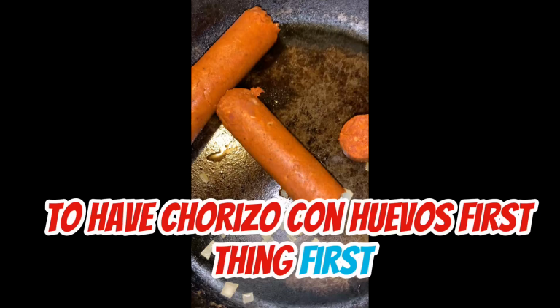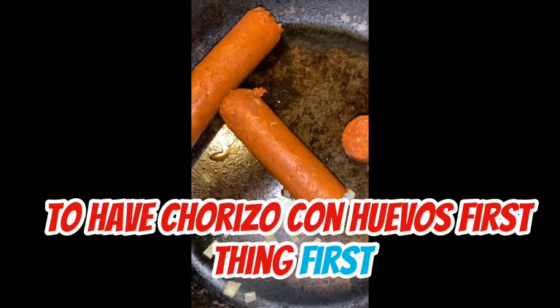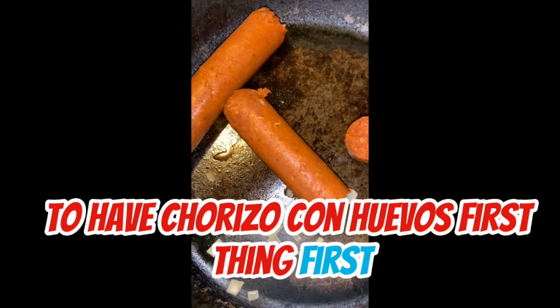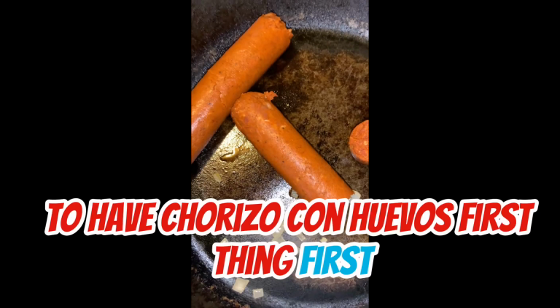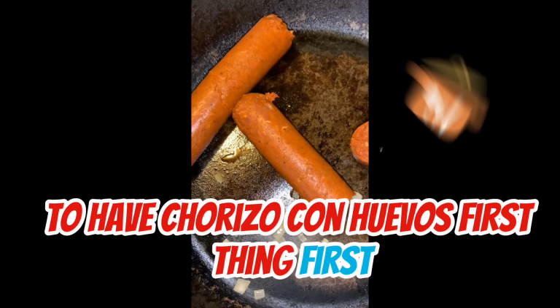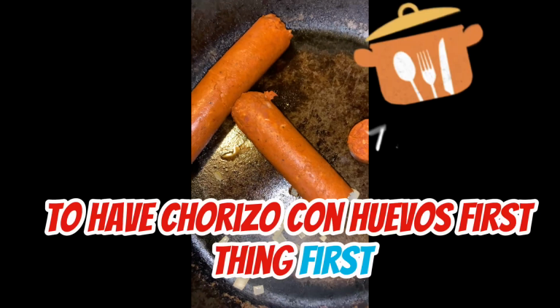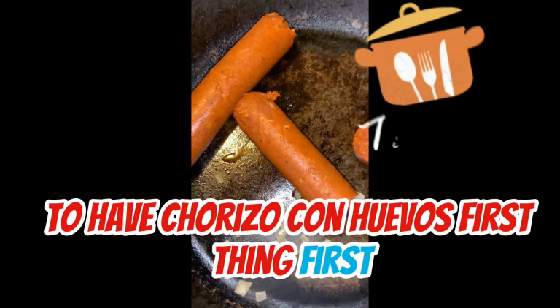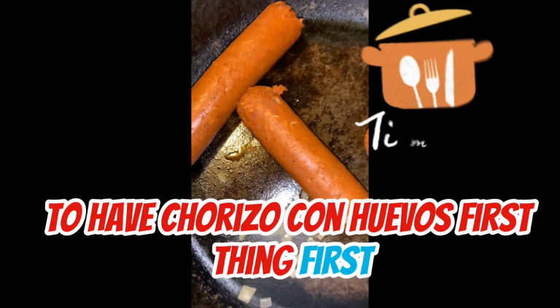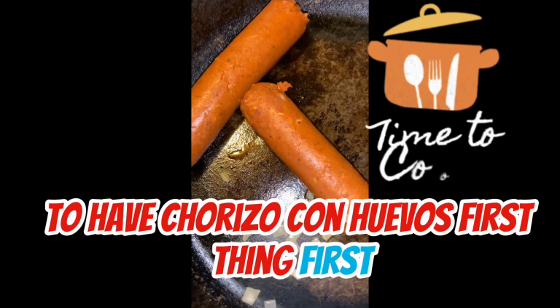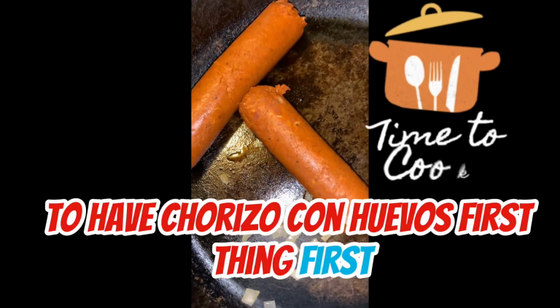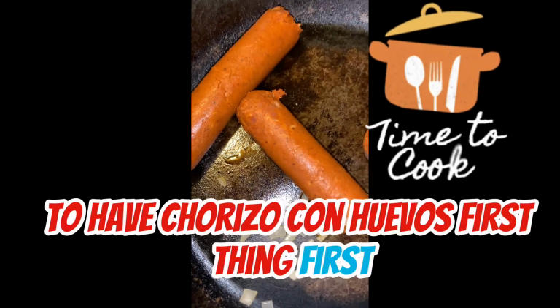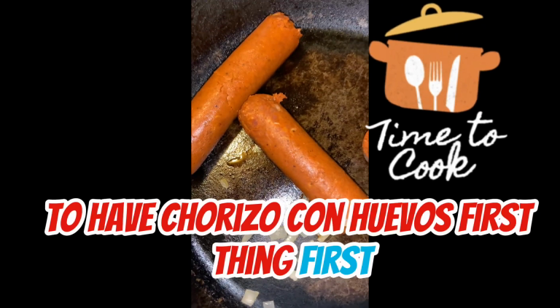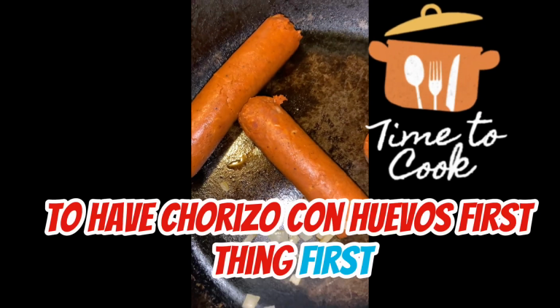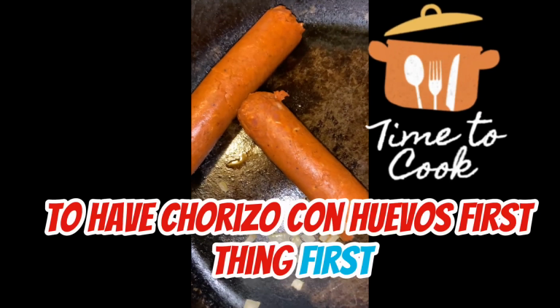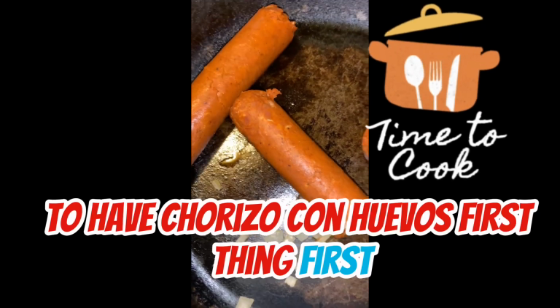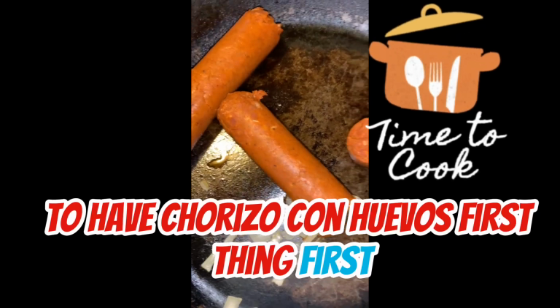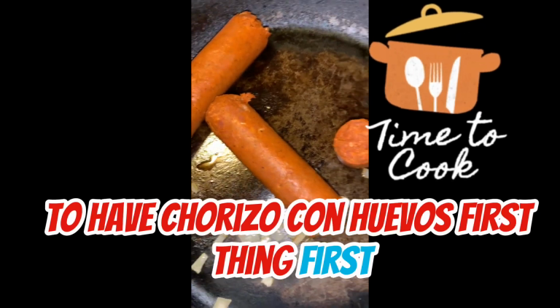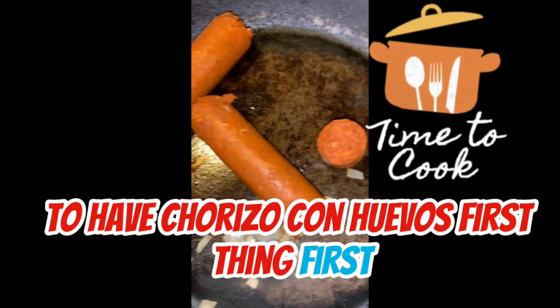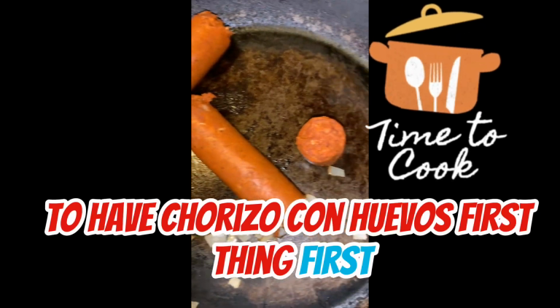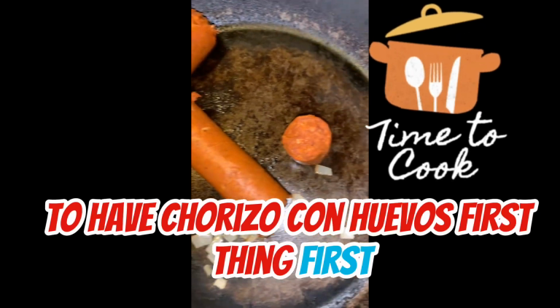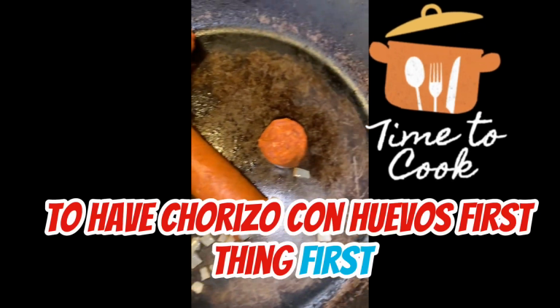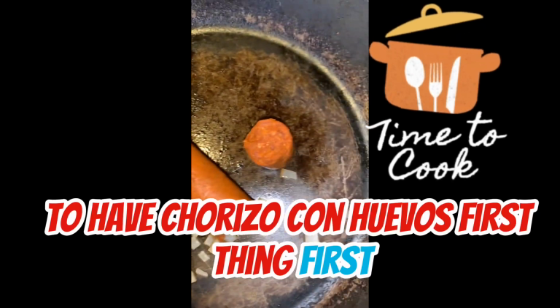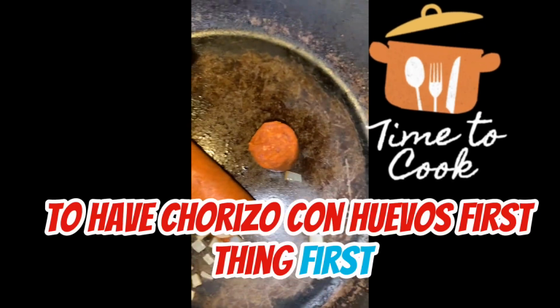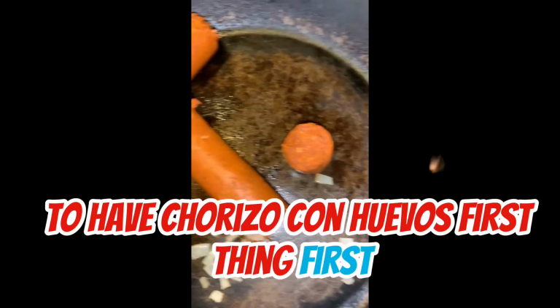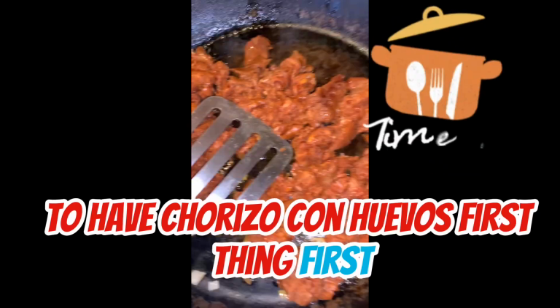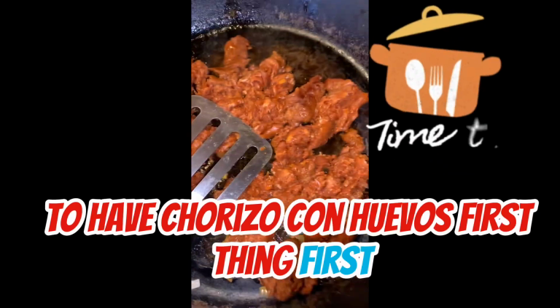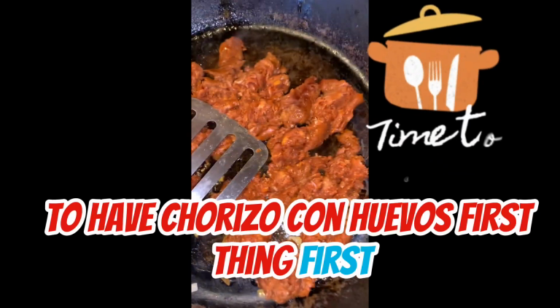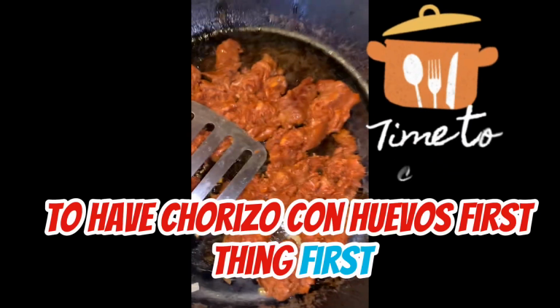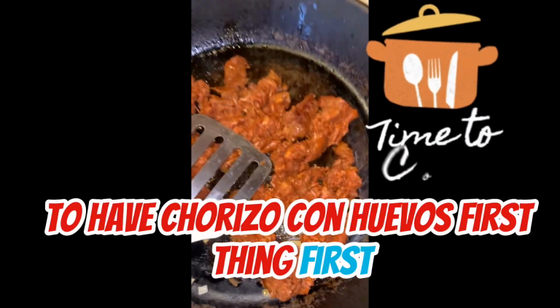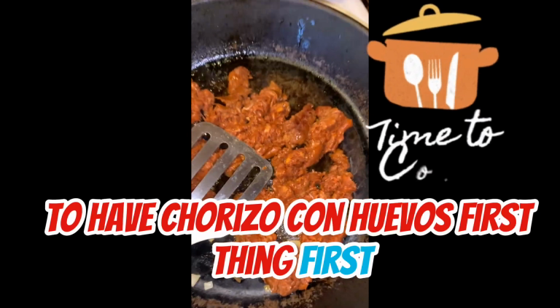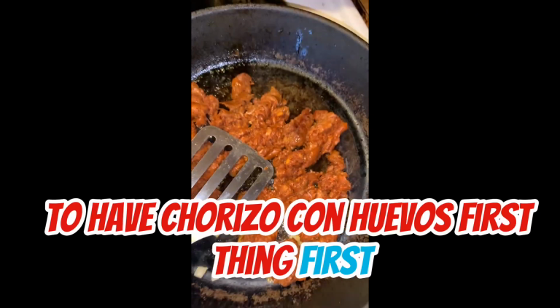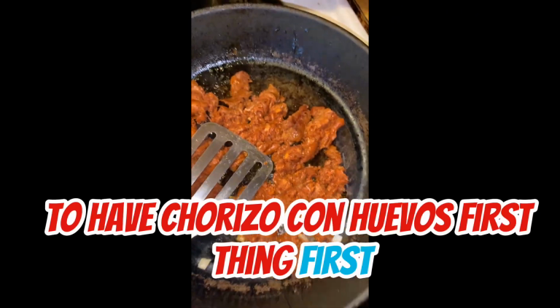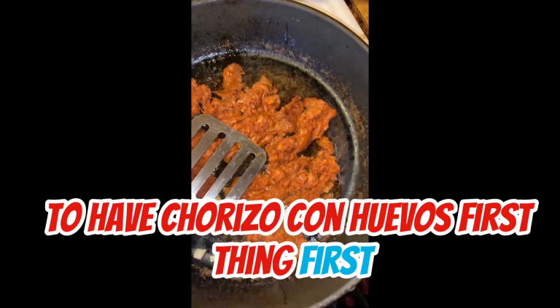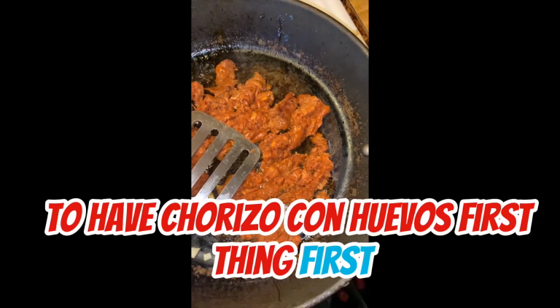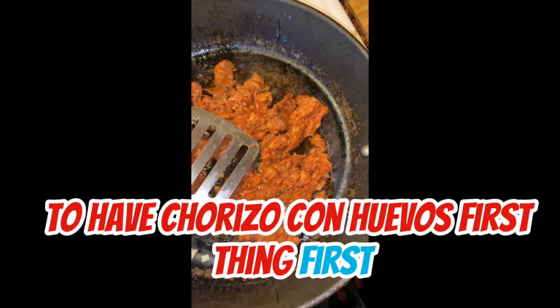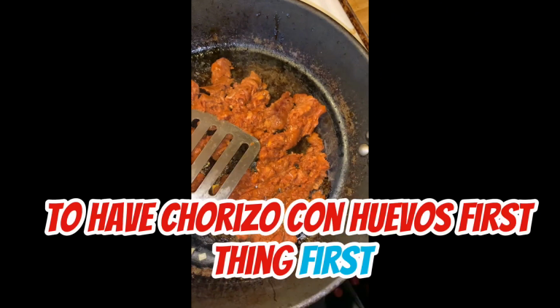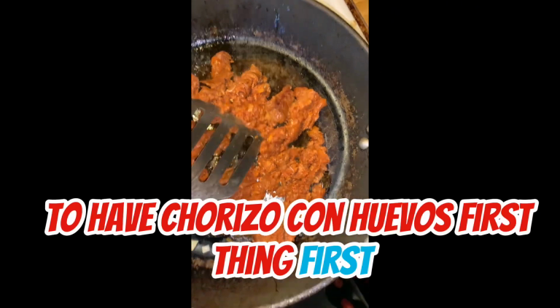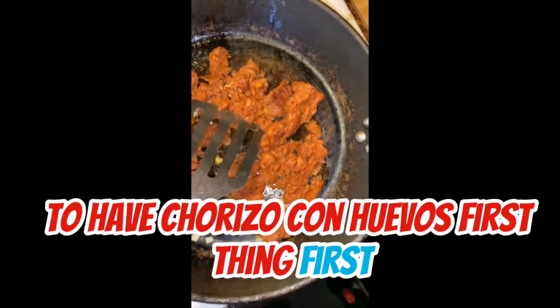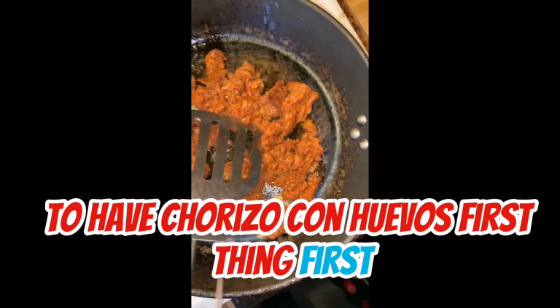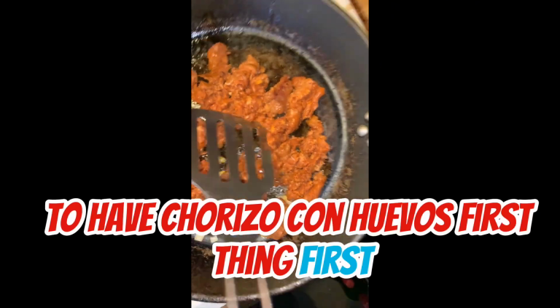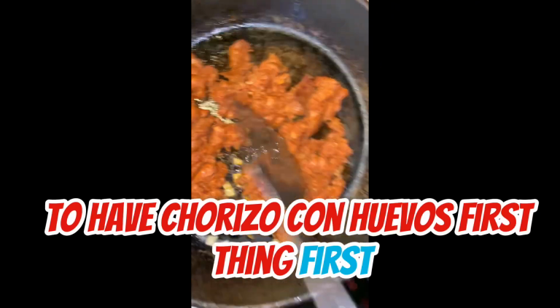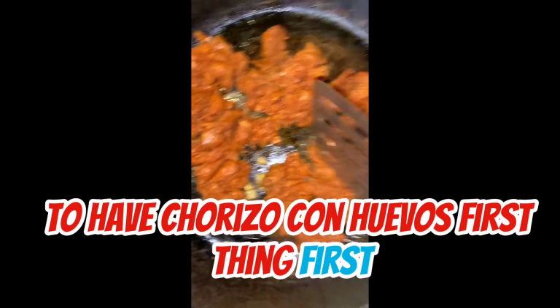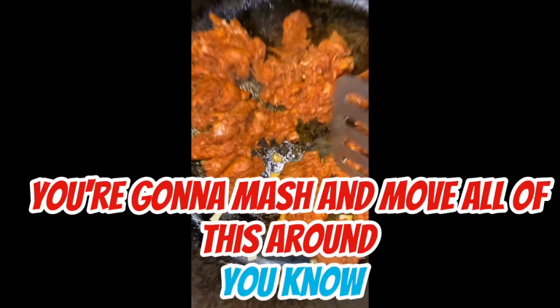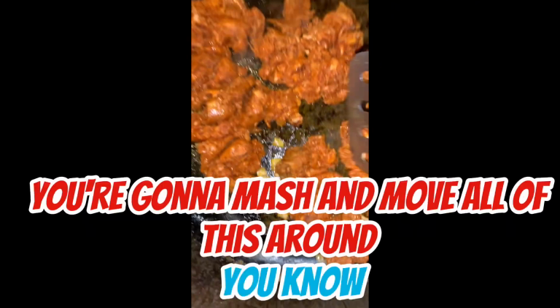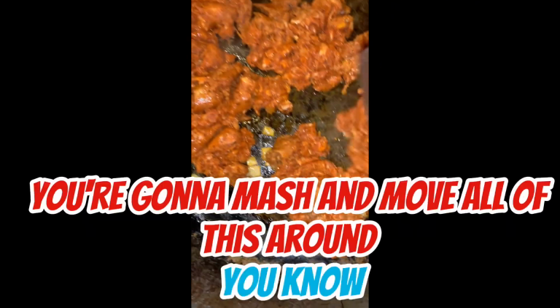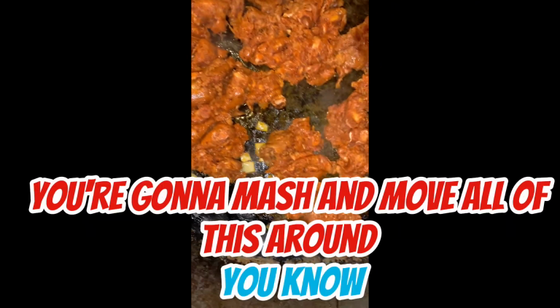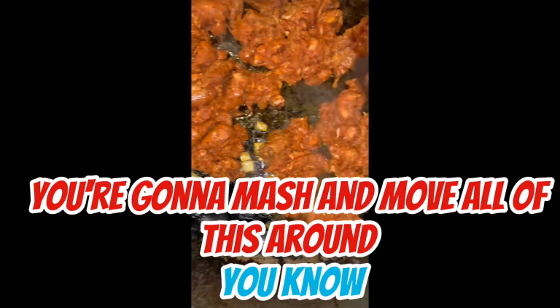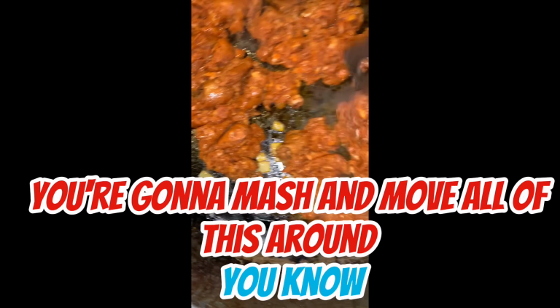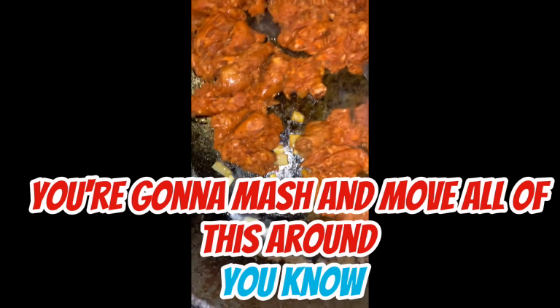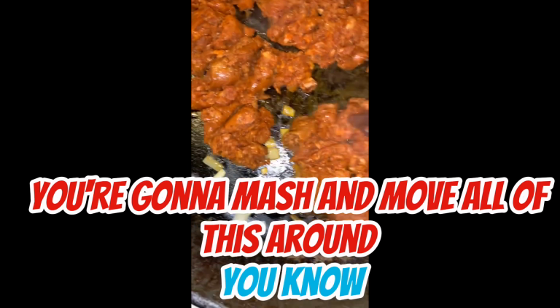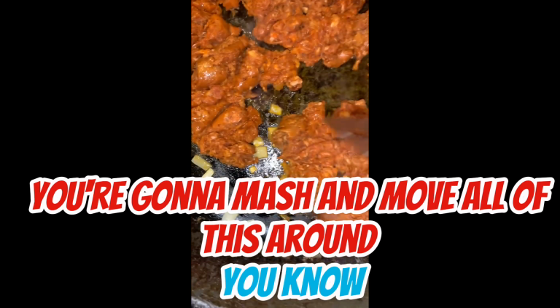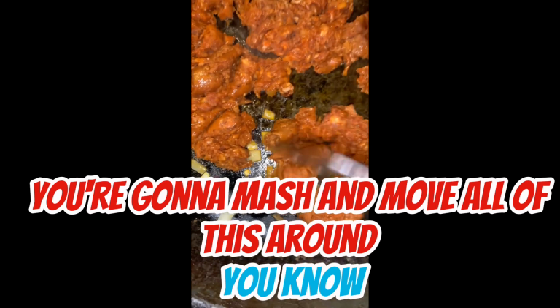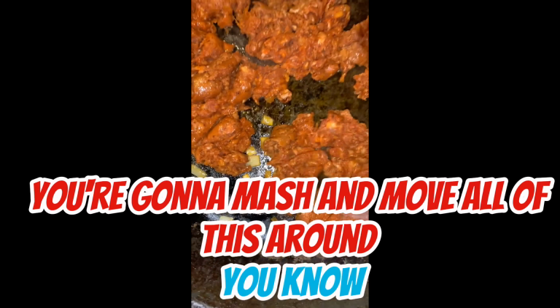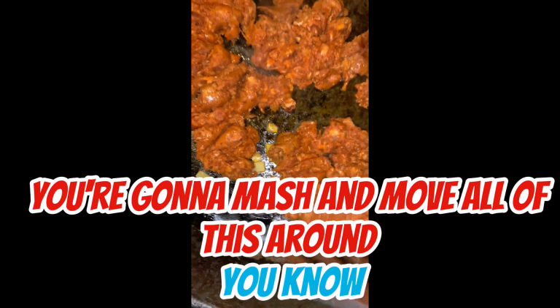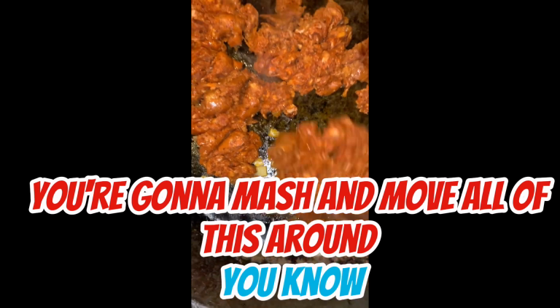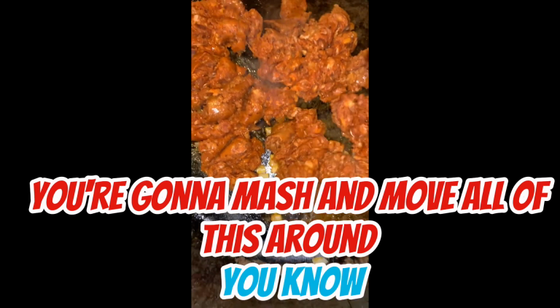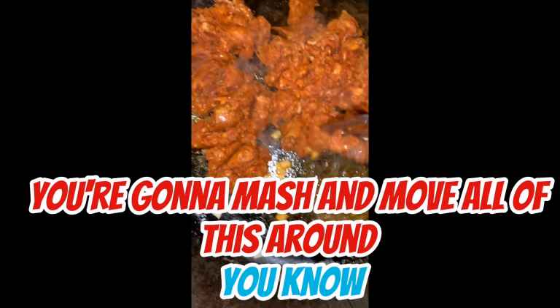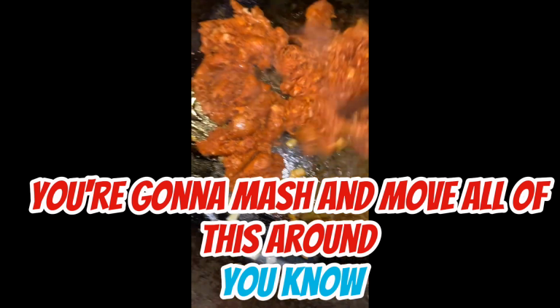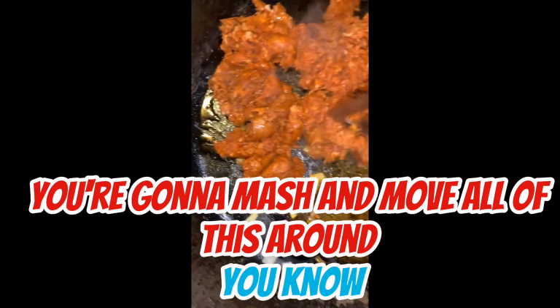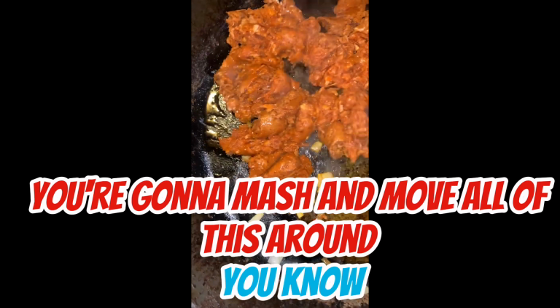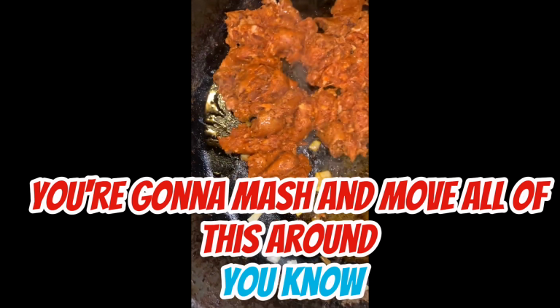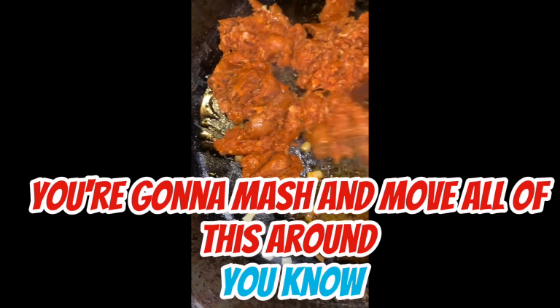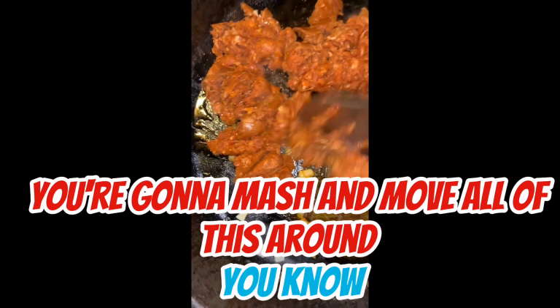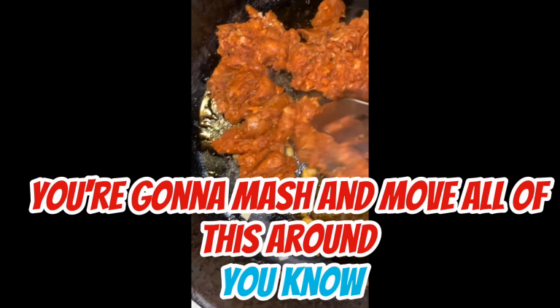They have chorizo con huevos. First thing first, we're going to mash and mush all of this around, you know.